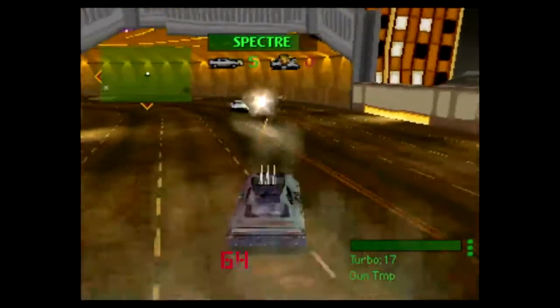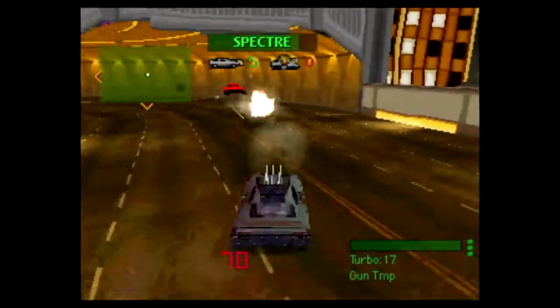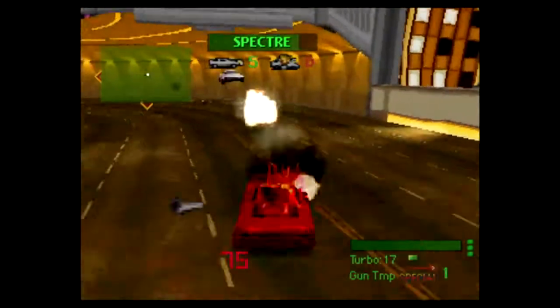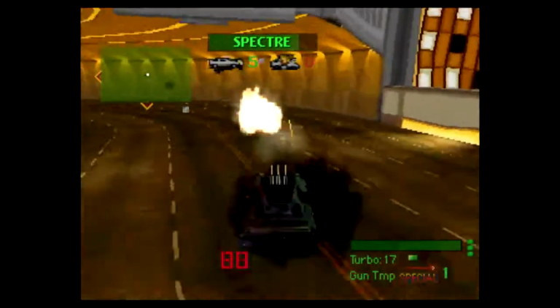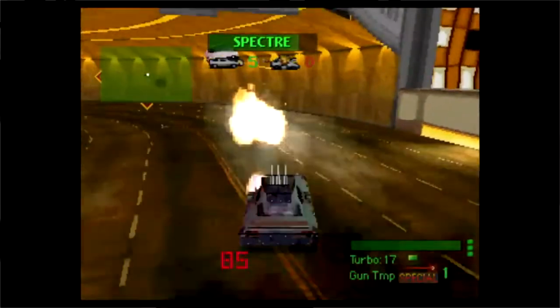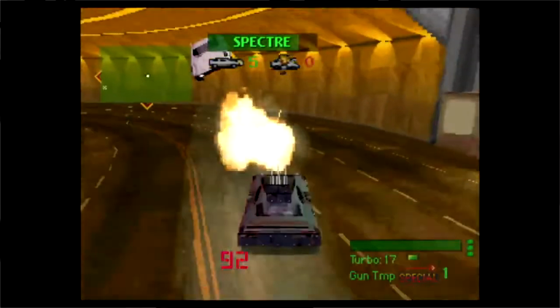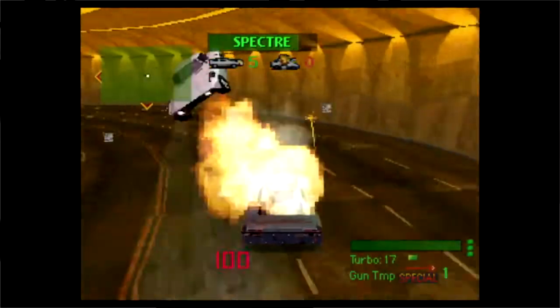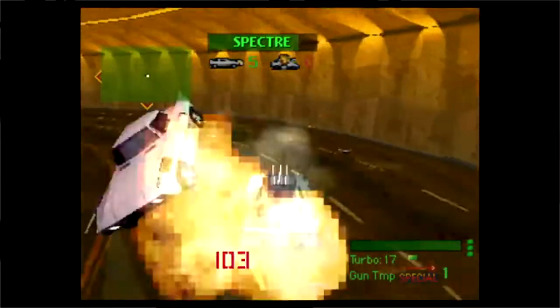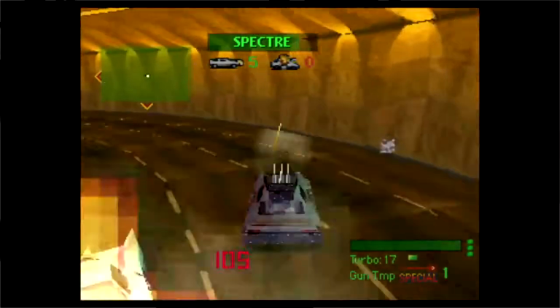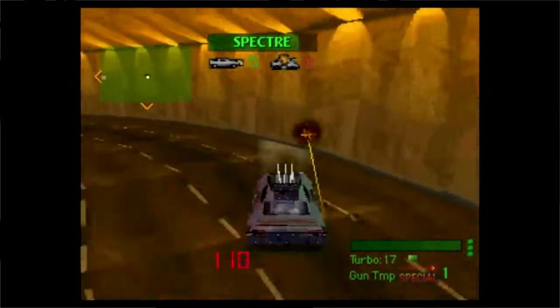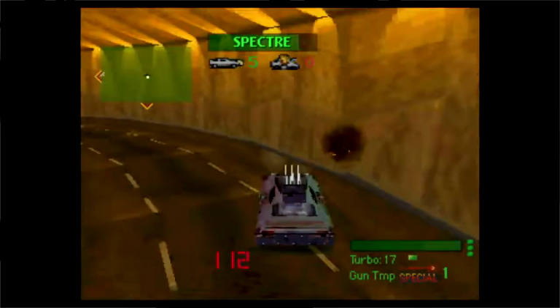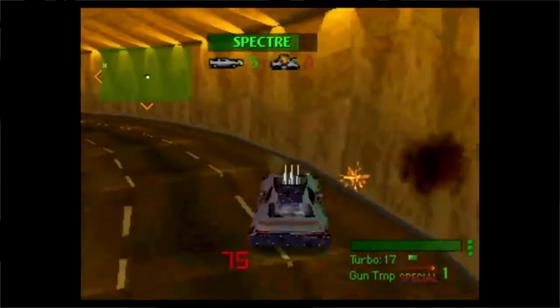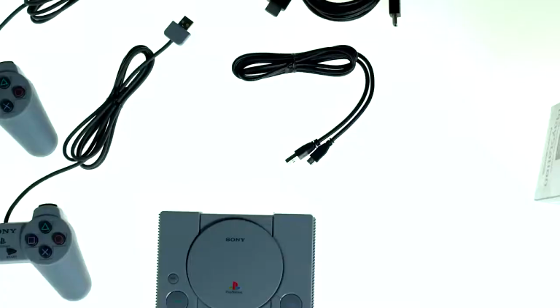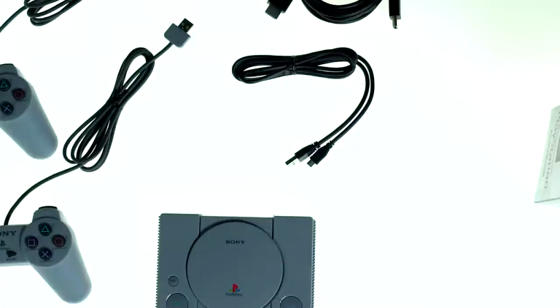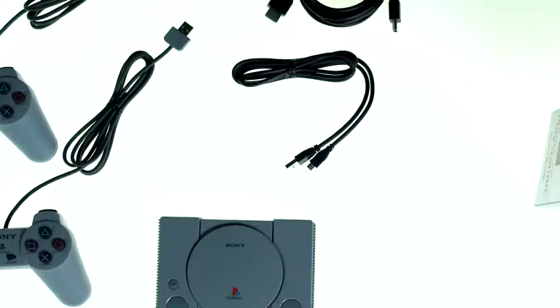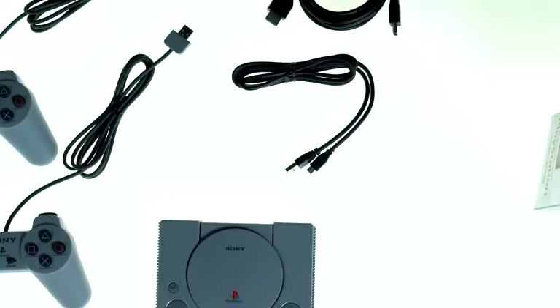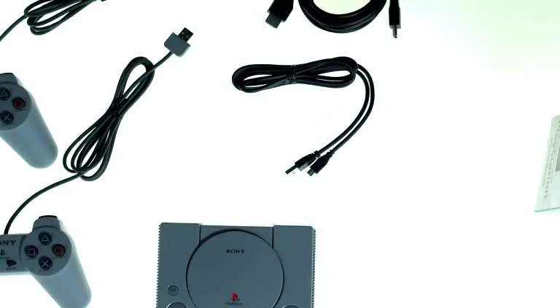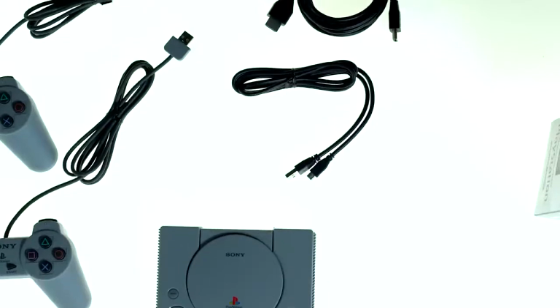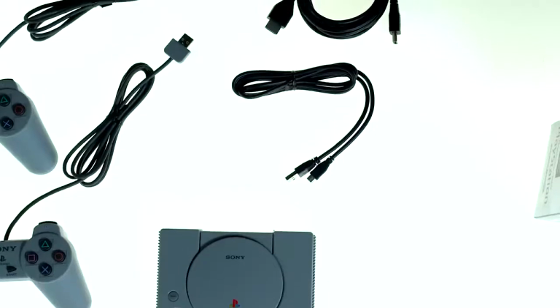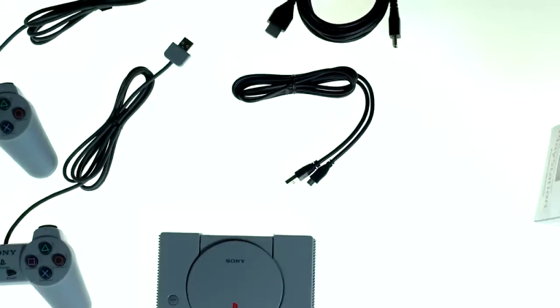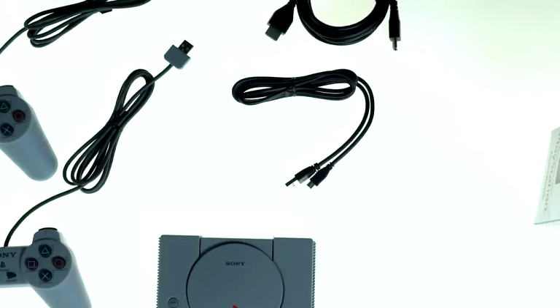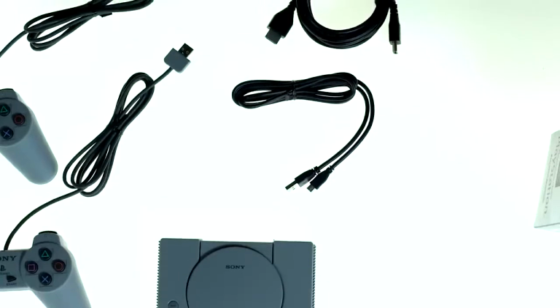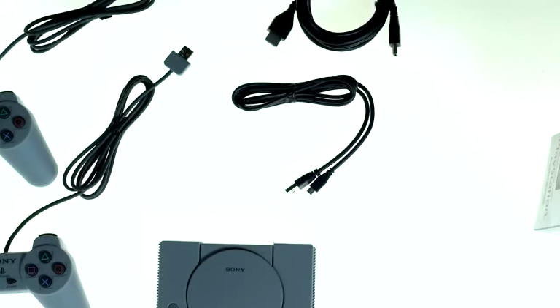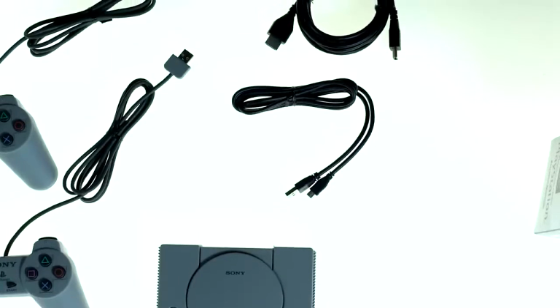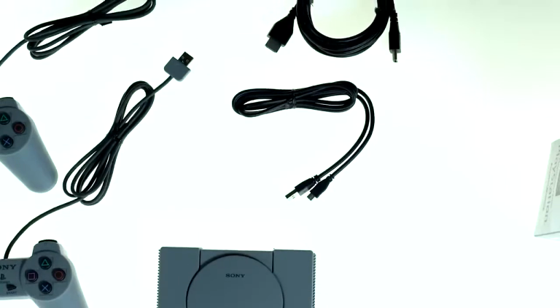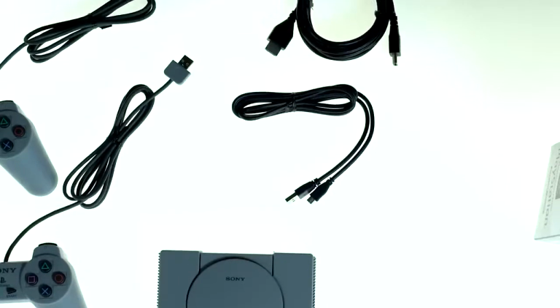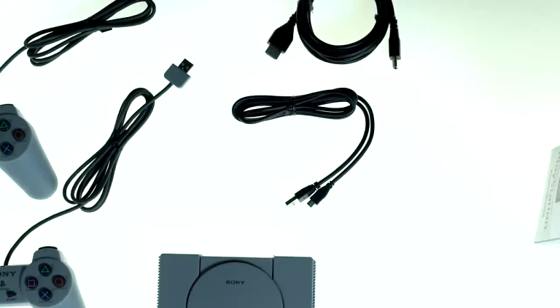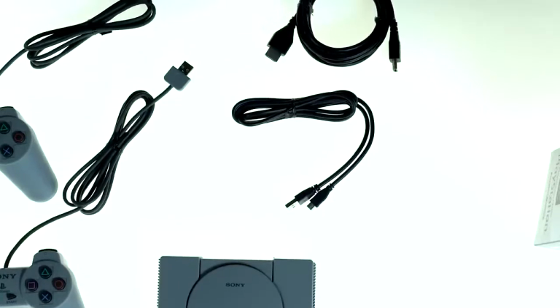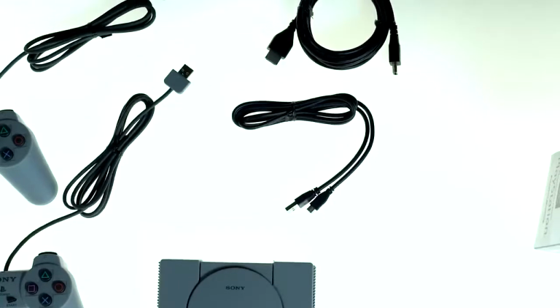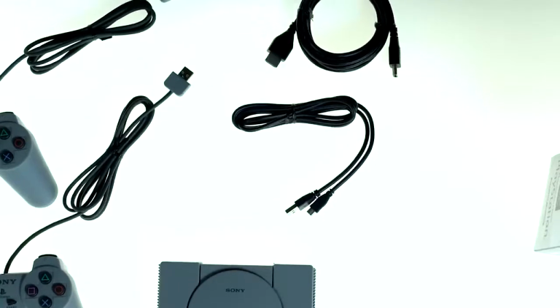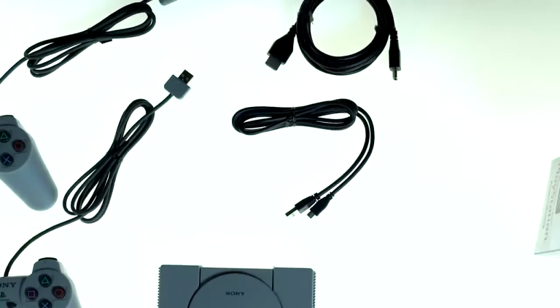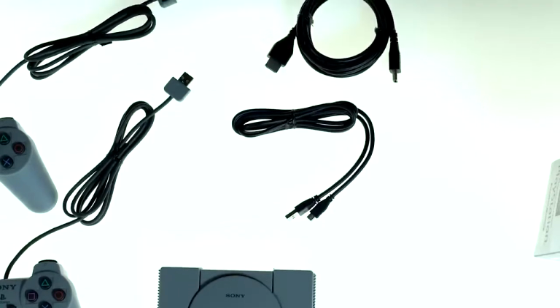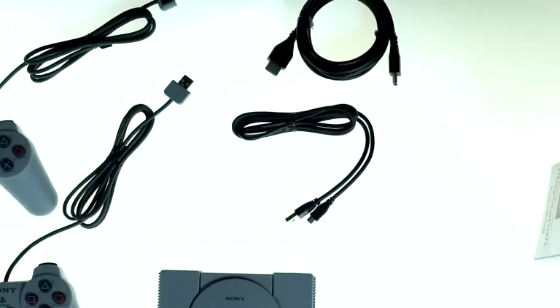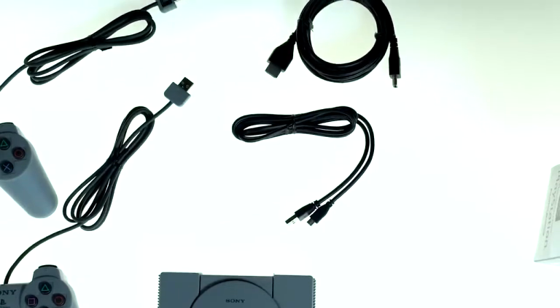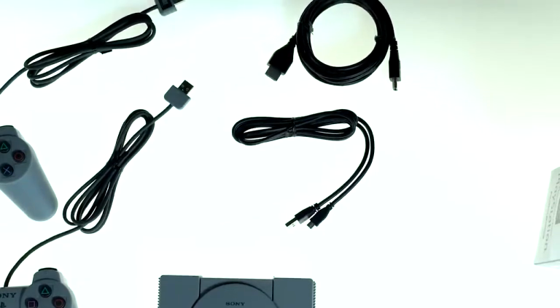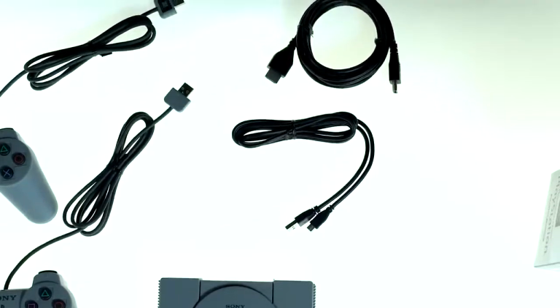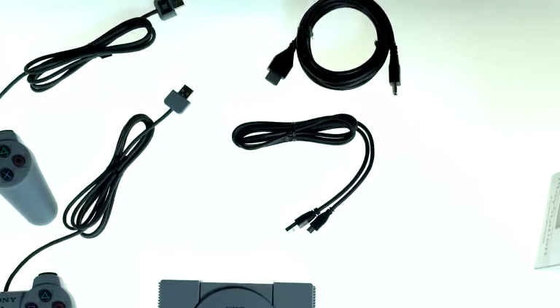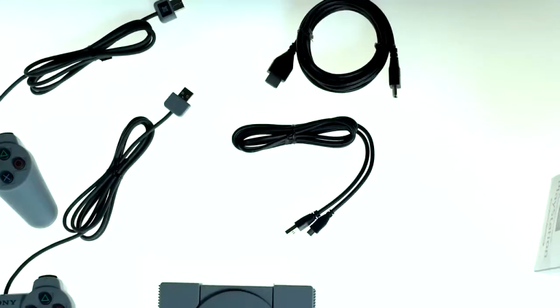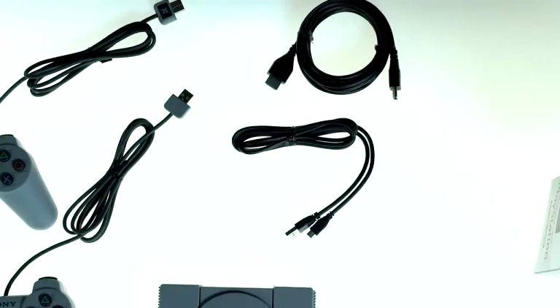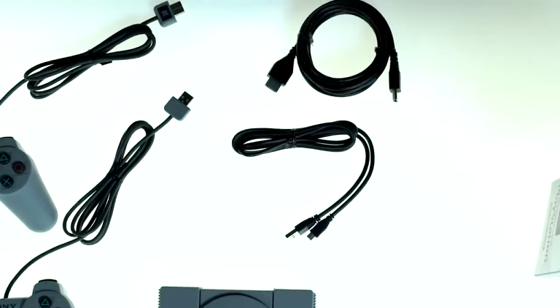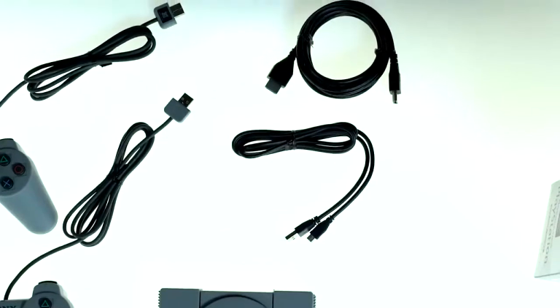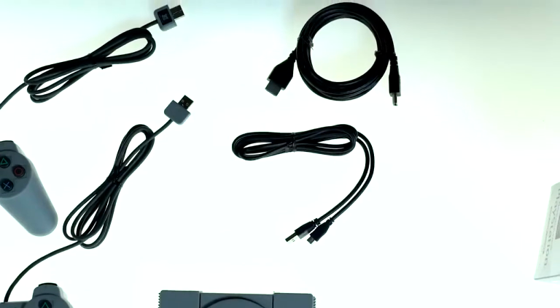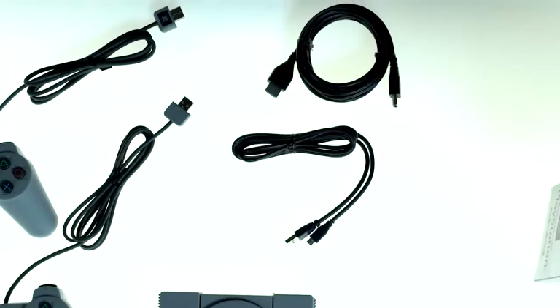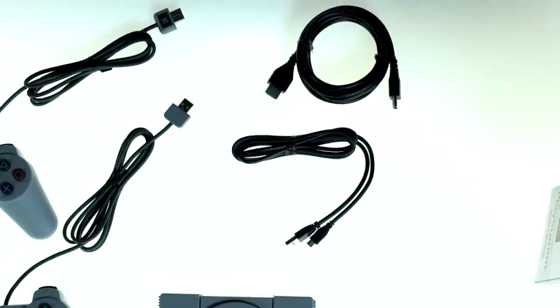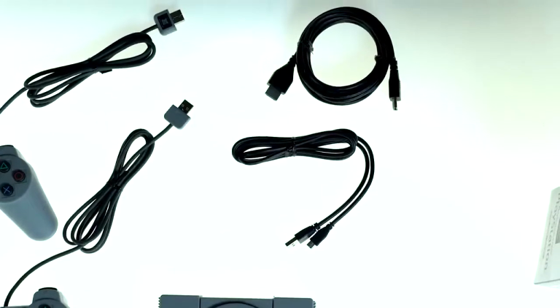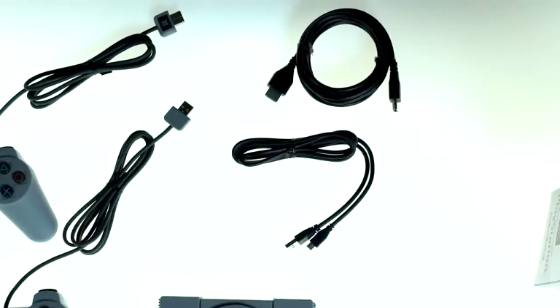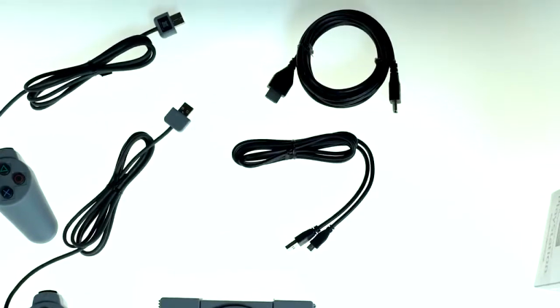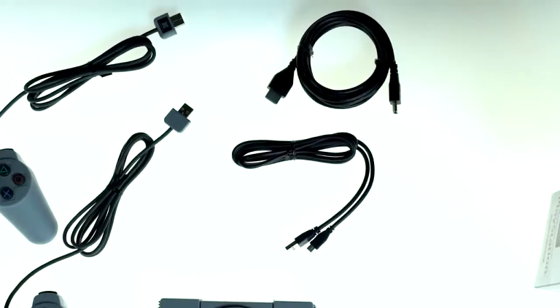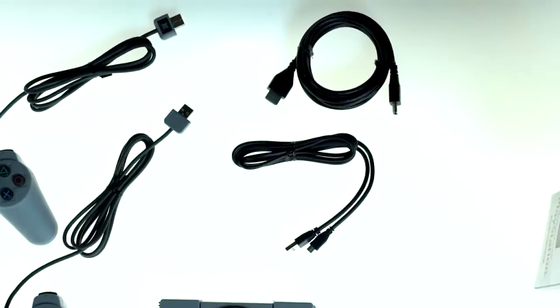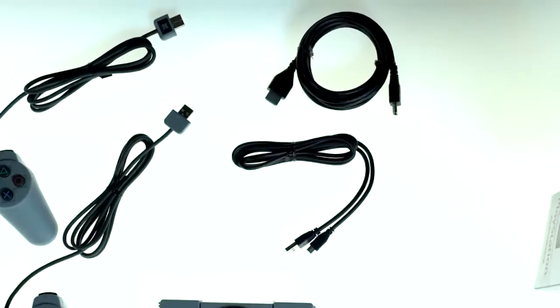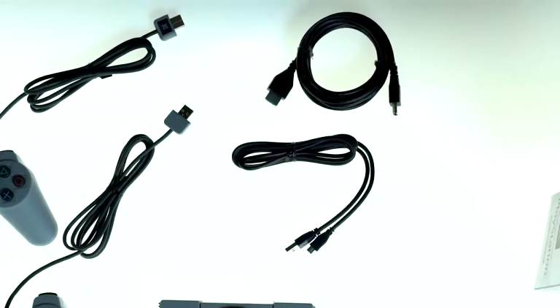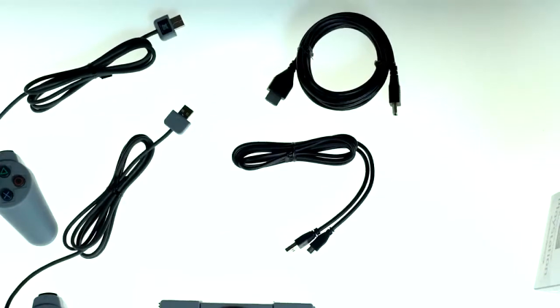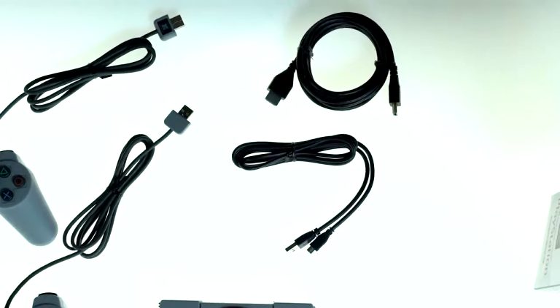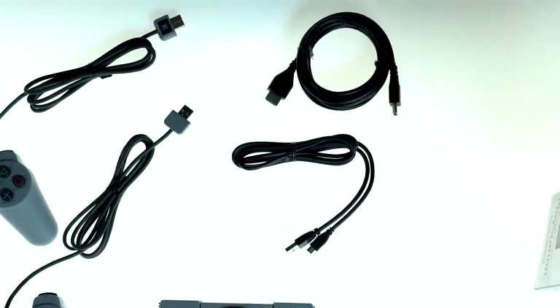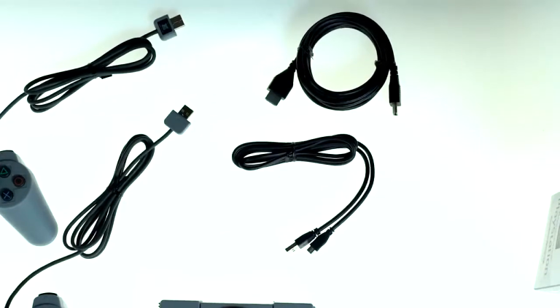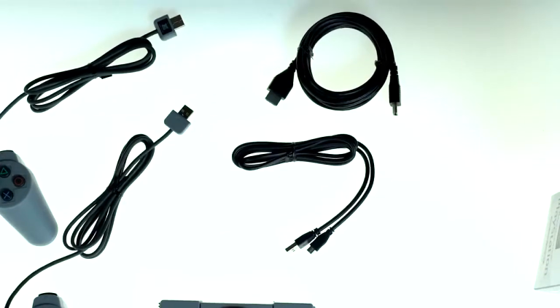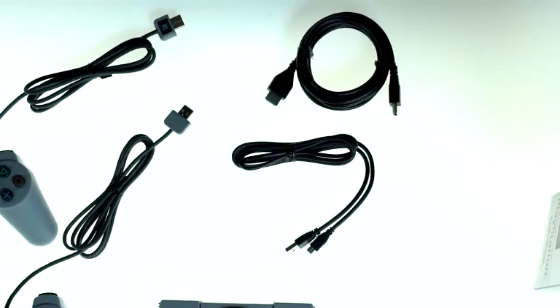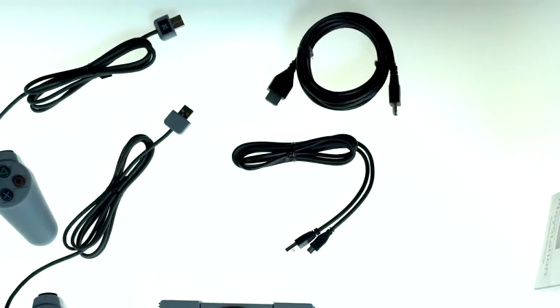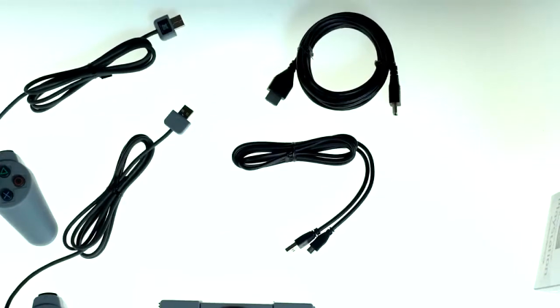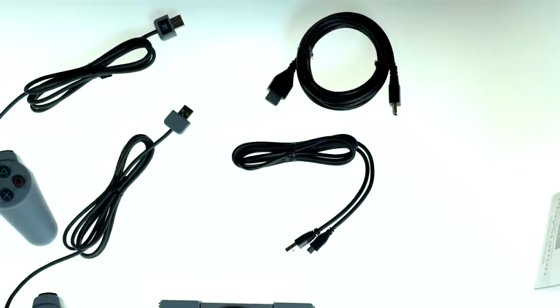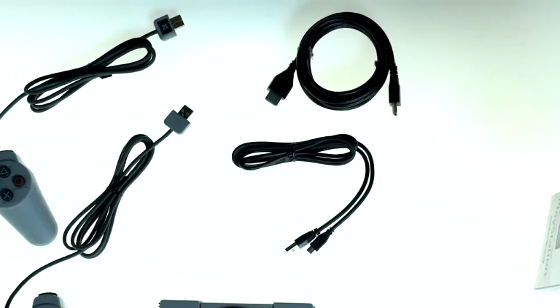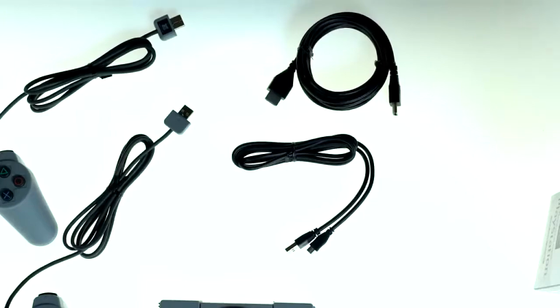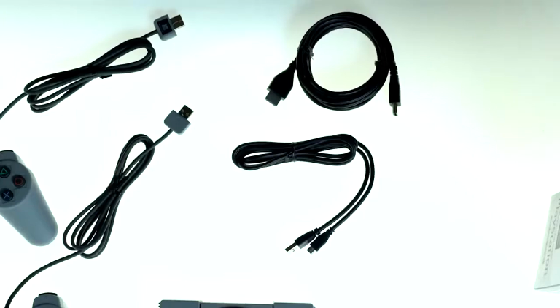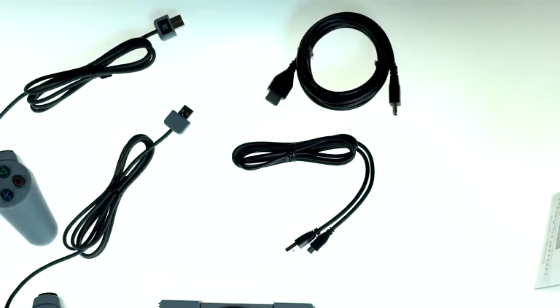In addition, PlayStation Classic comes with a two-meter-long HDMI cable to connect to your TV, alongside a USB cable for power.